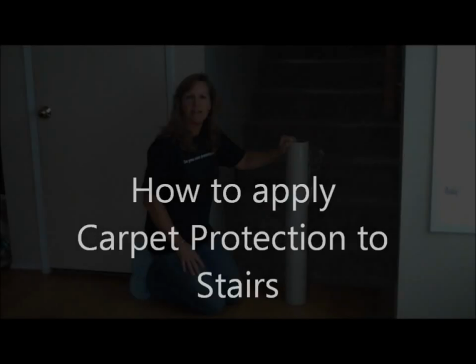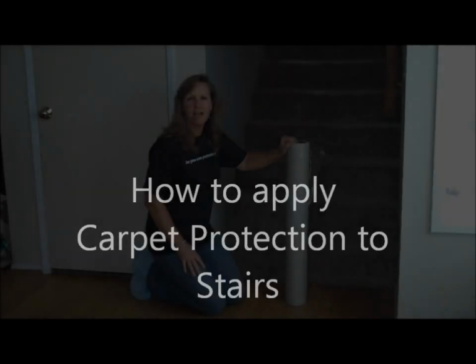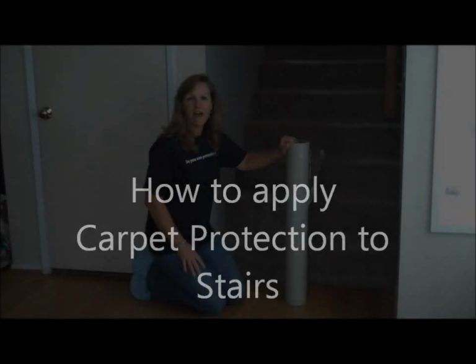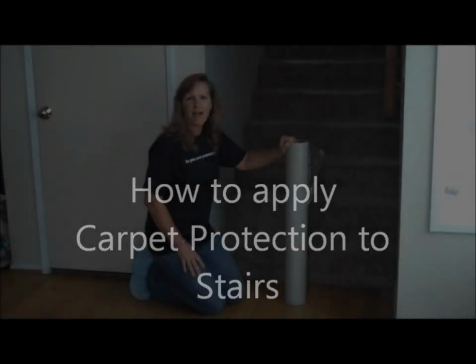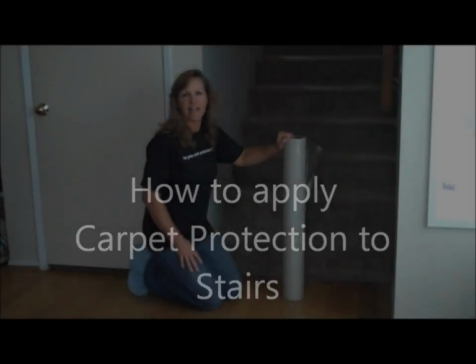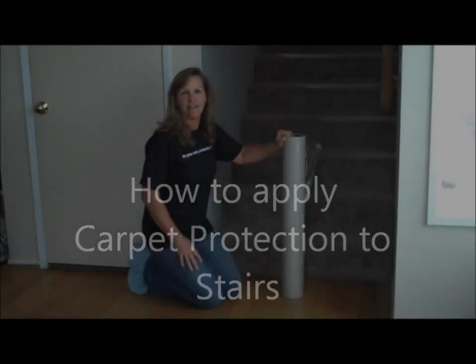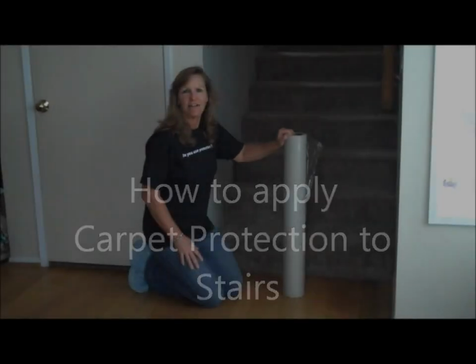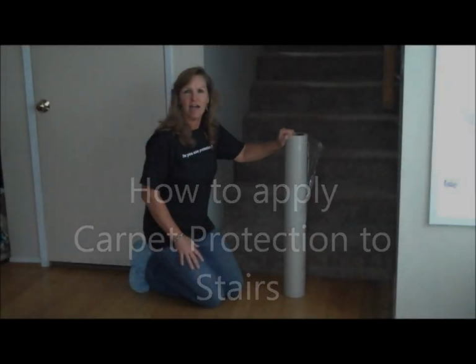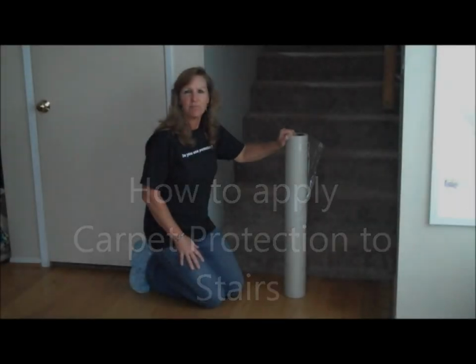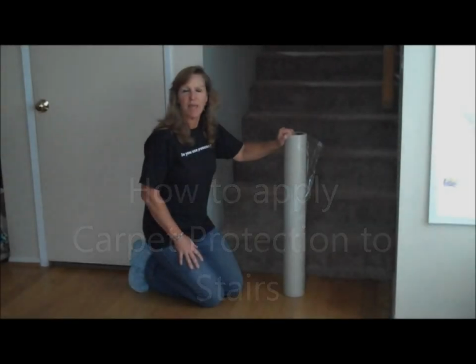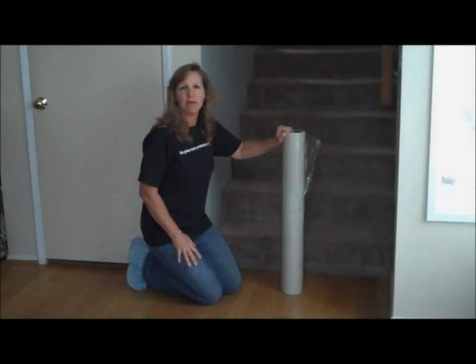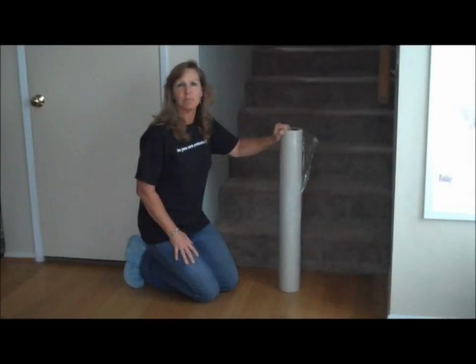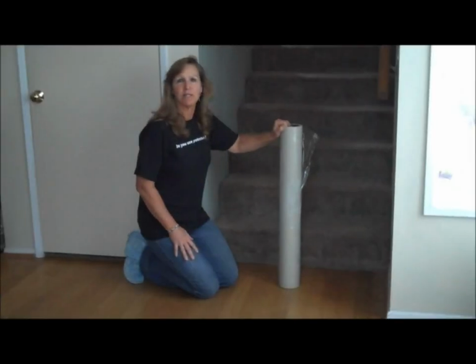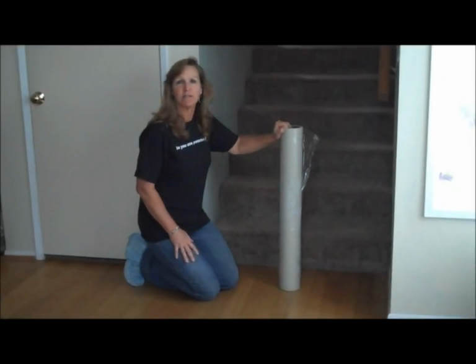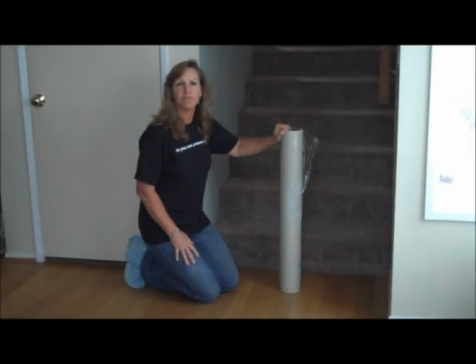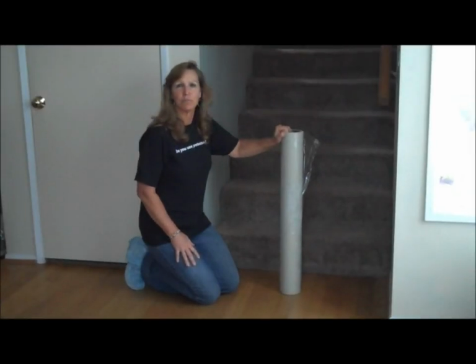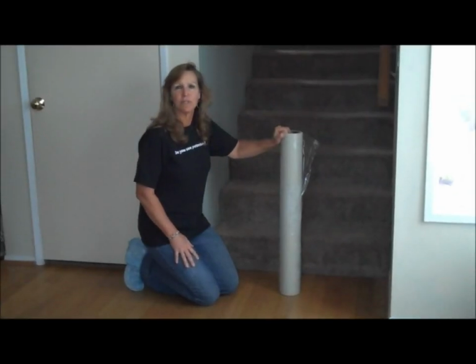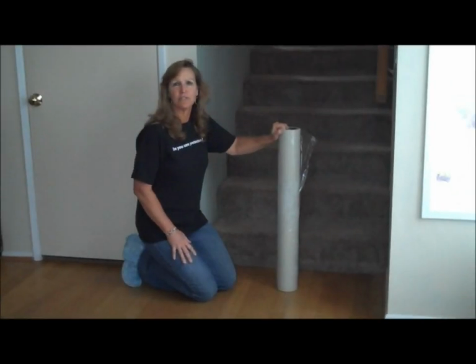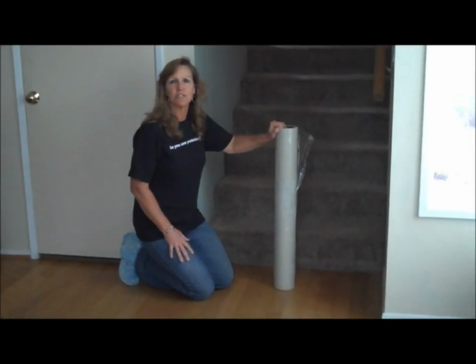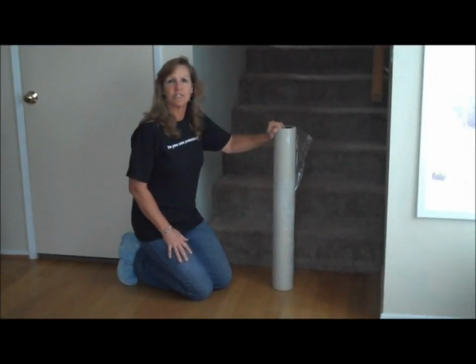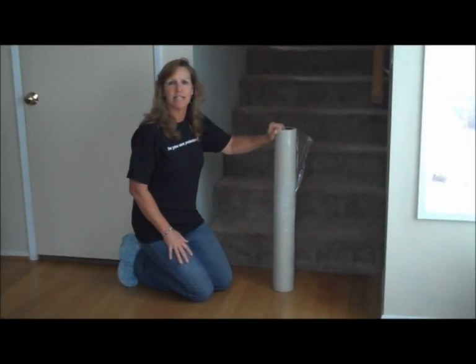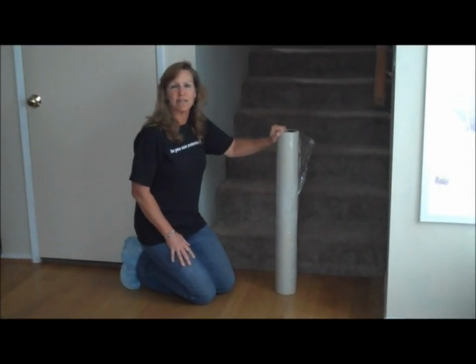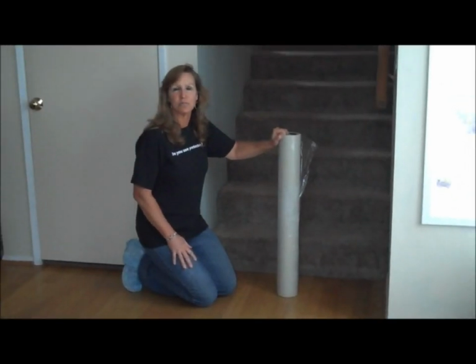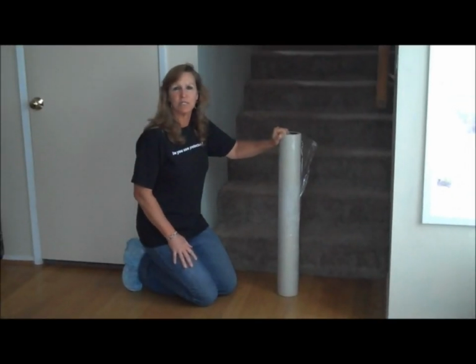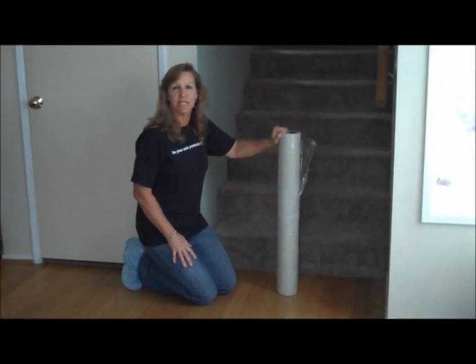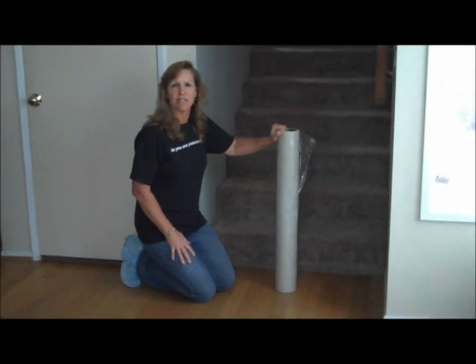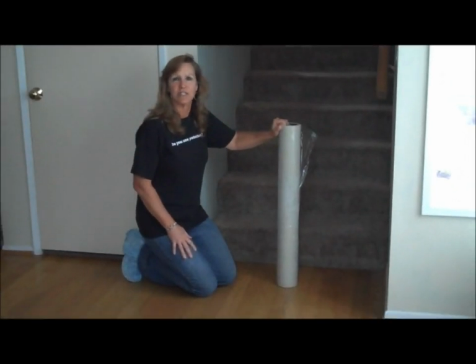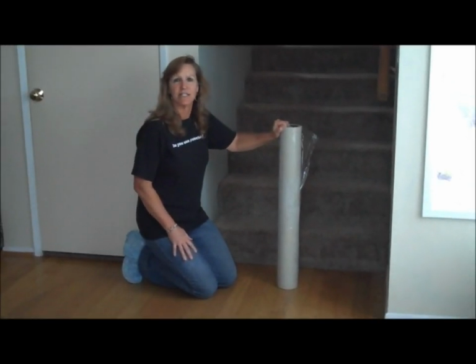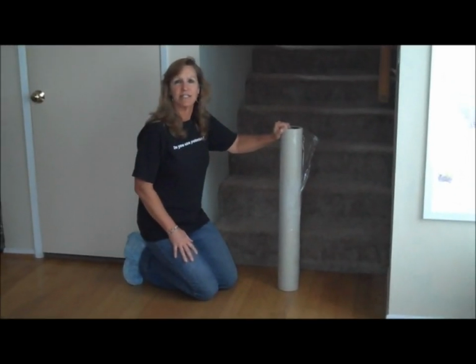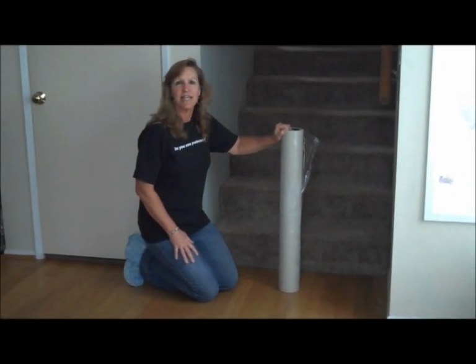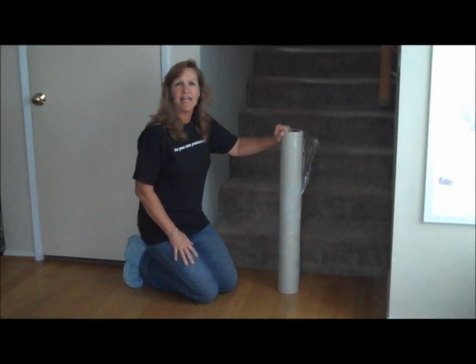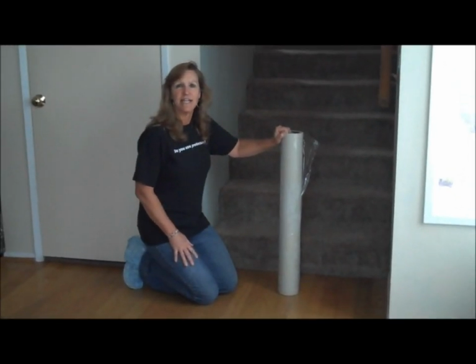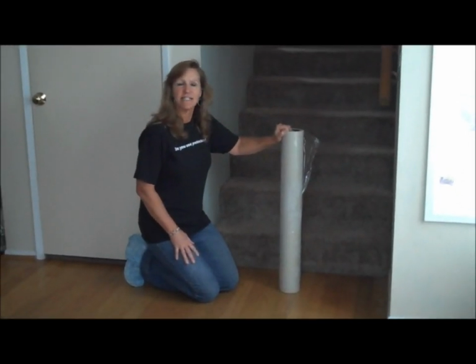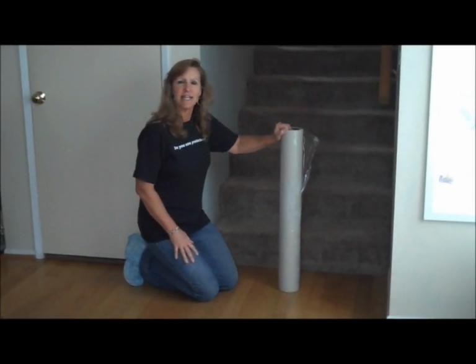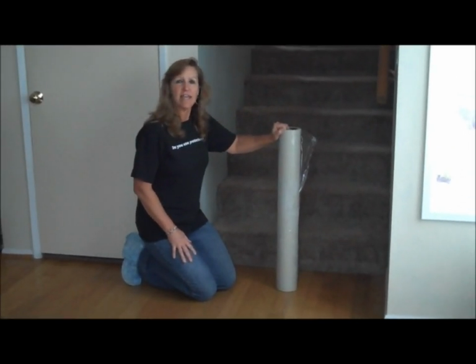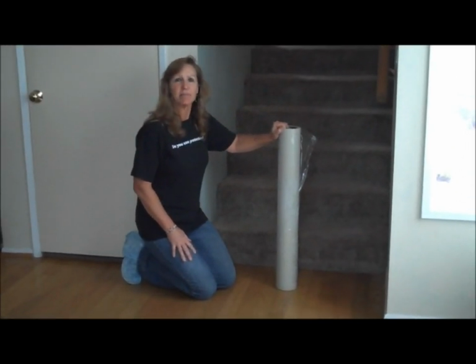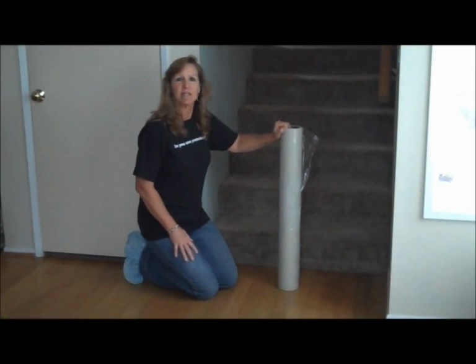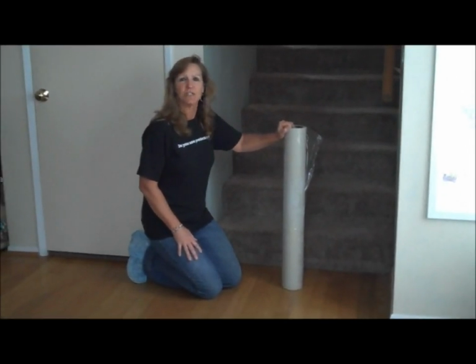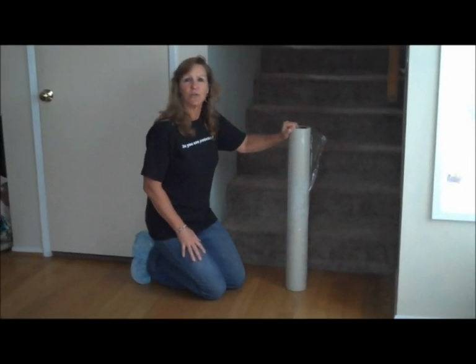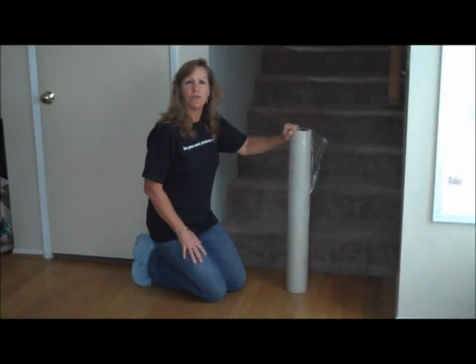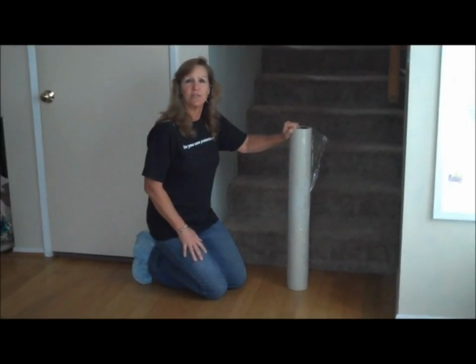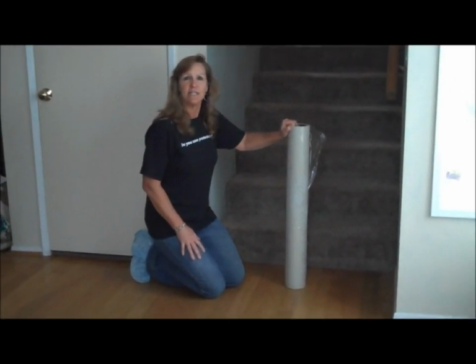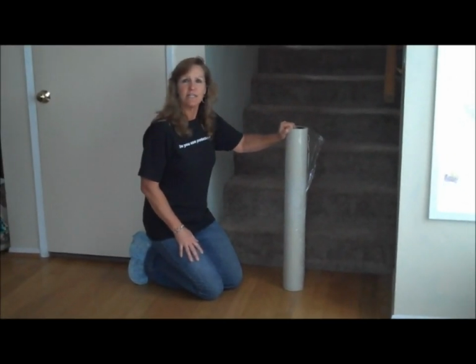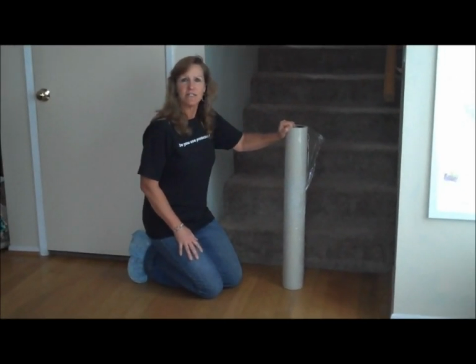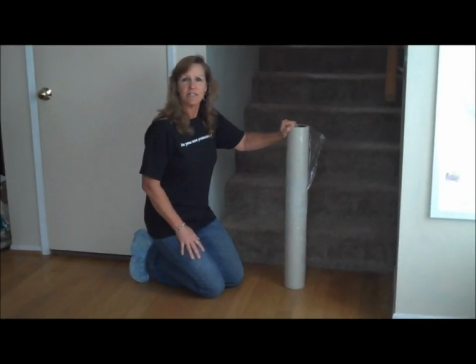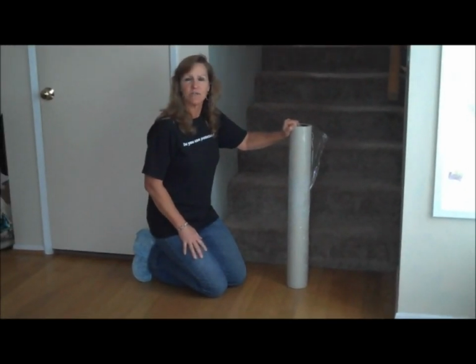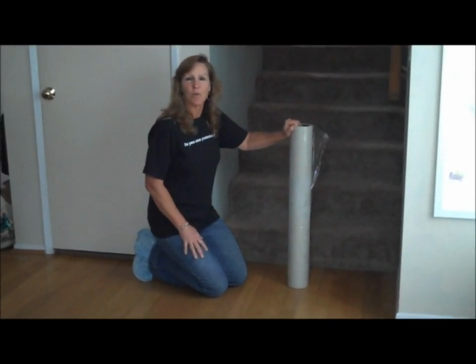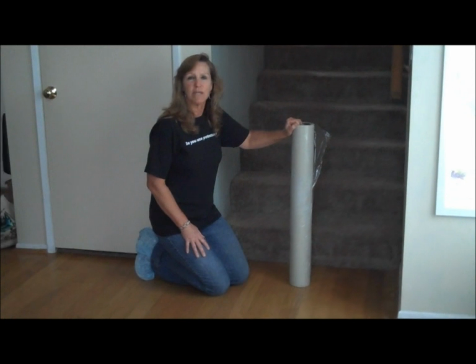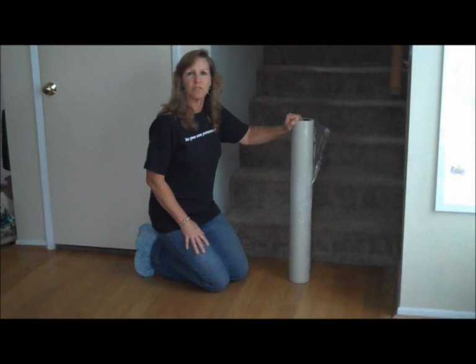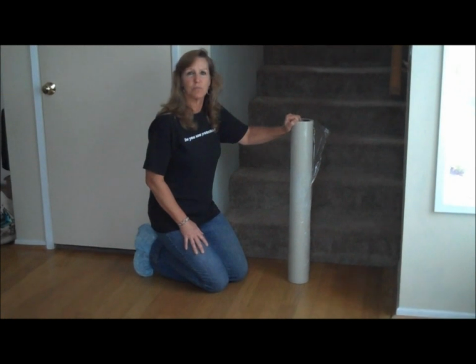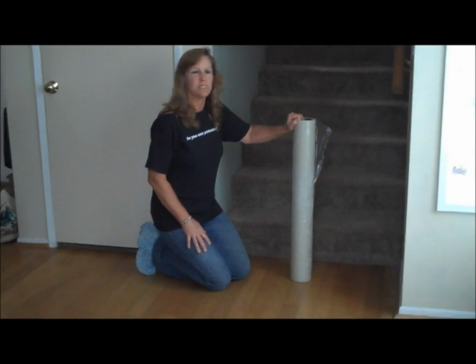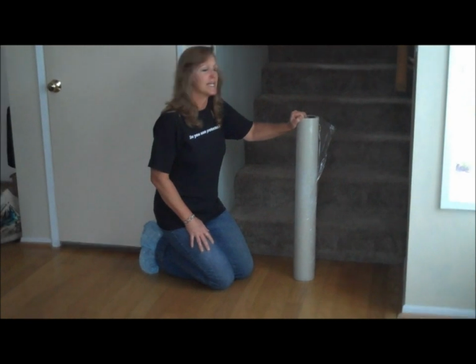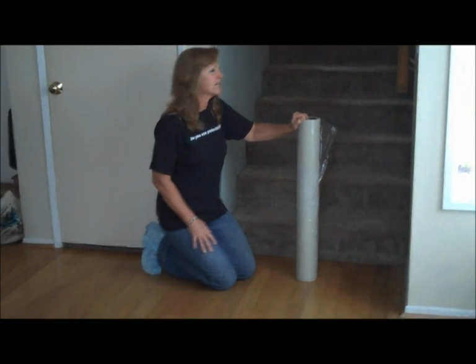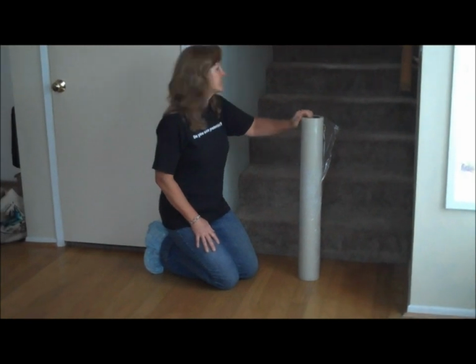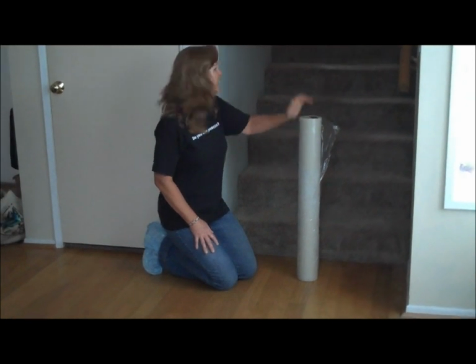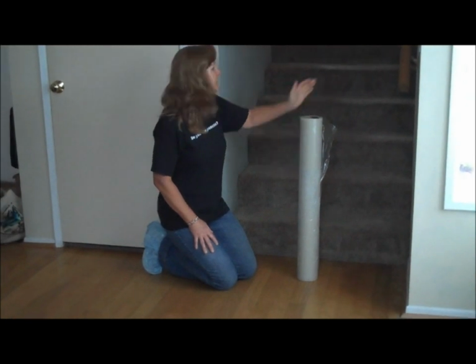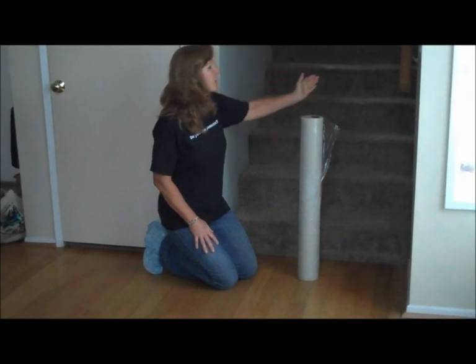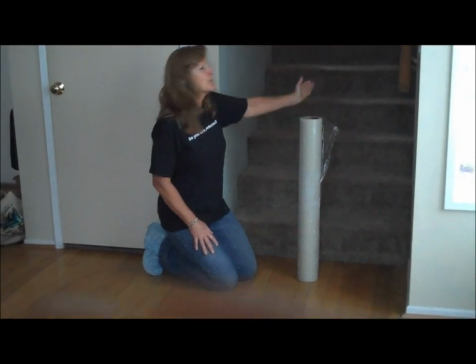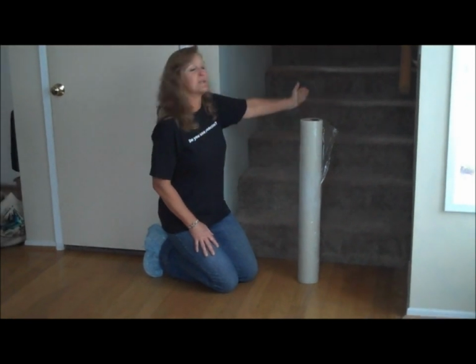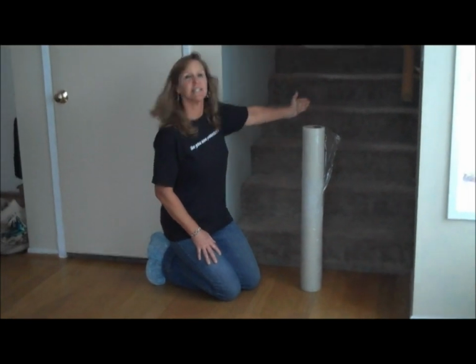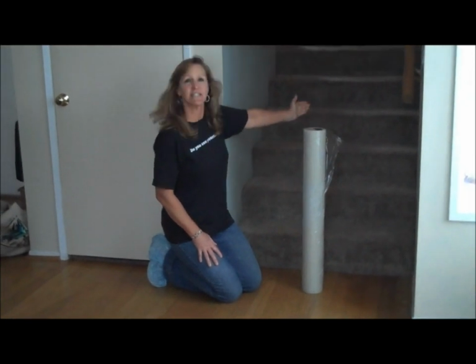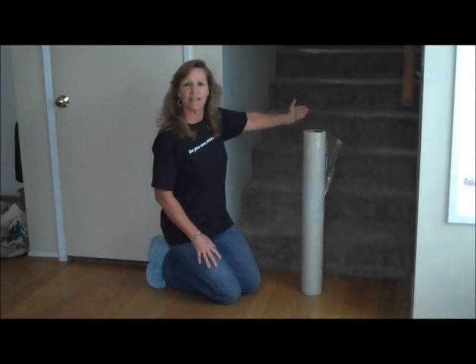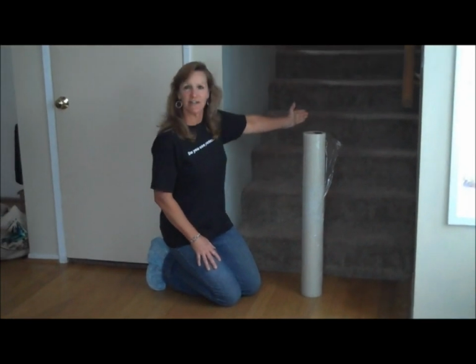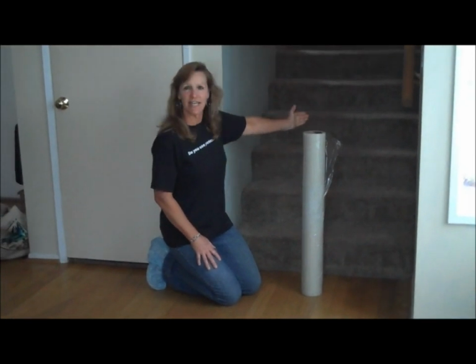Hi, I'm Pat Mullen from Builder Site Protection, and today I'm going to show you the easiest way to protect a carpeted staircase.